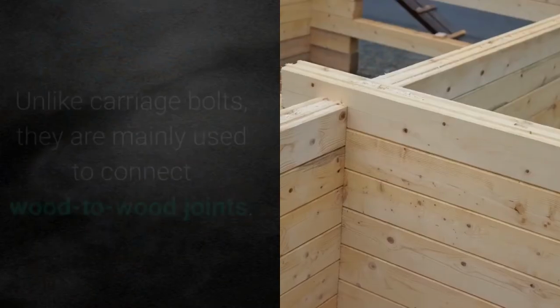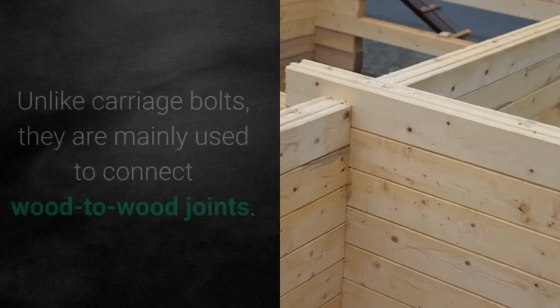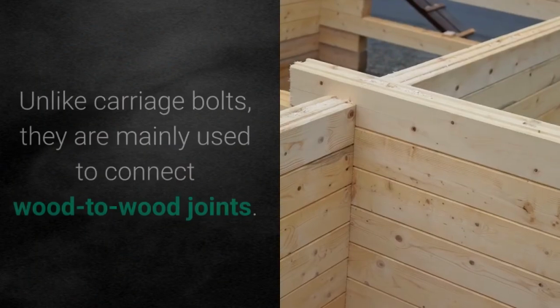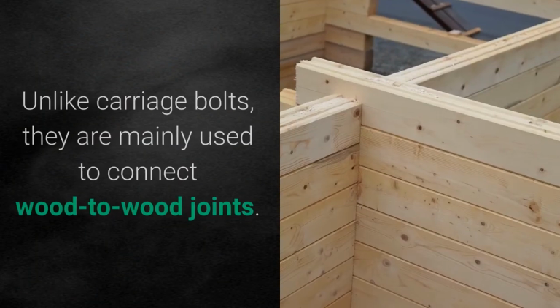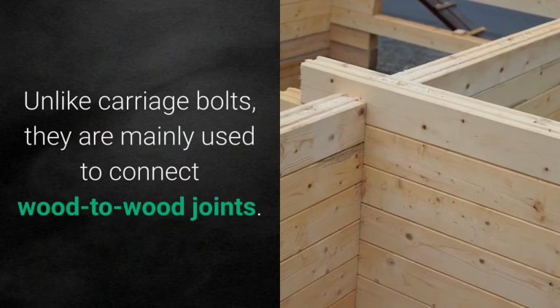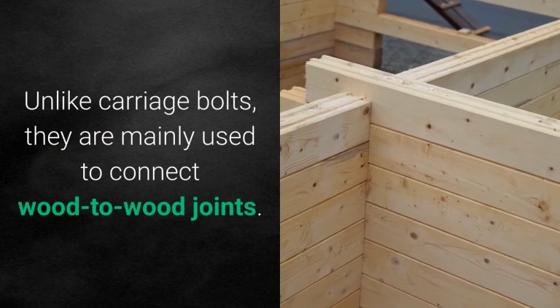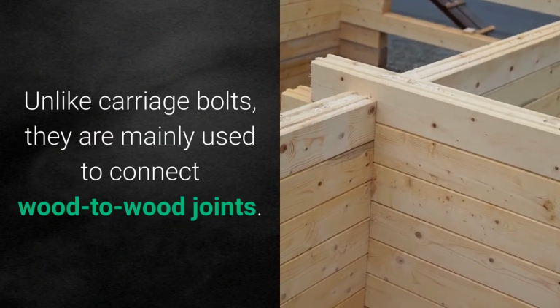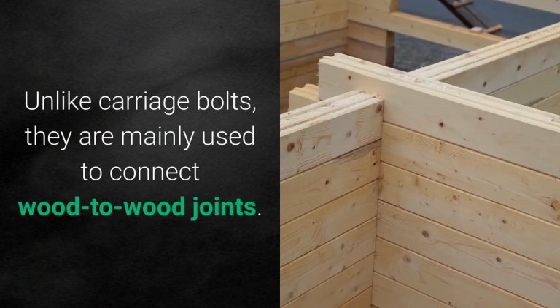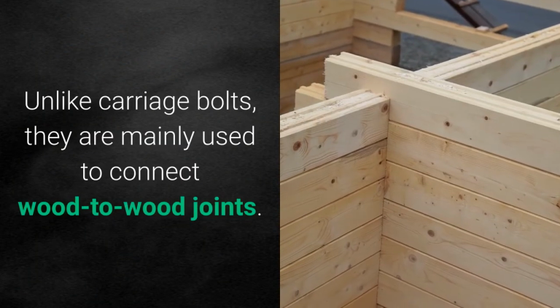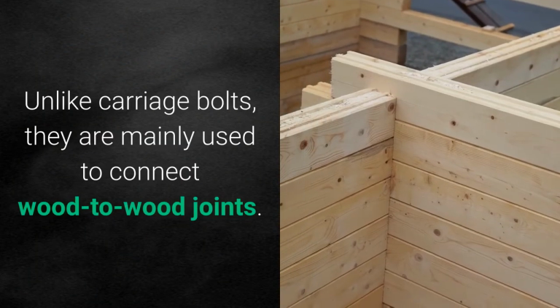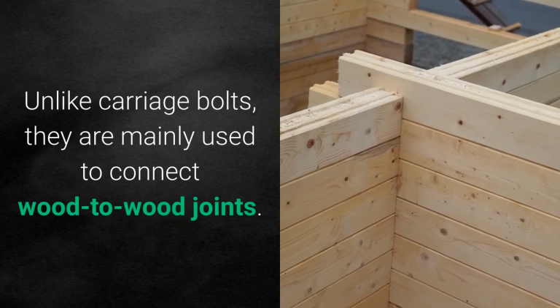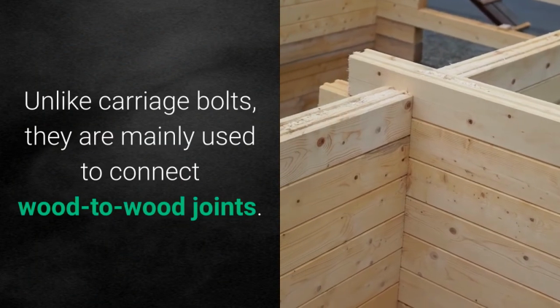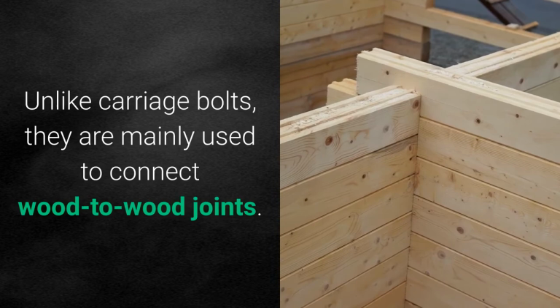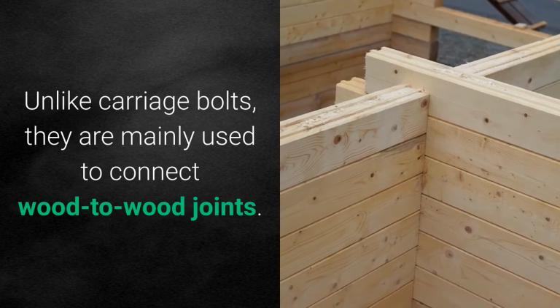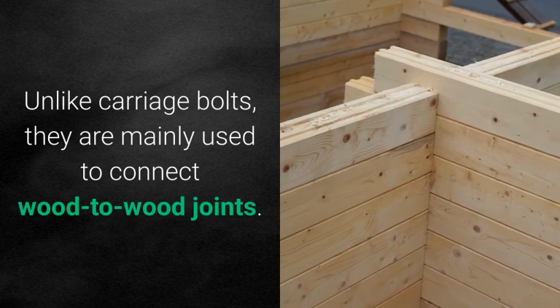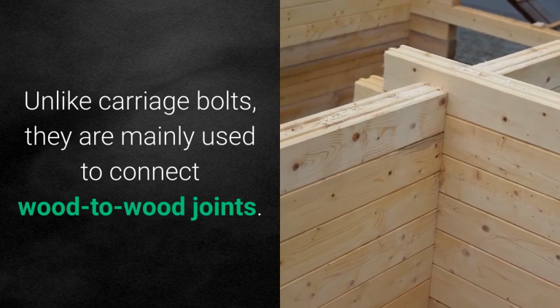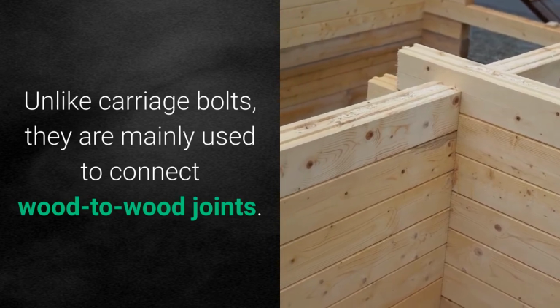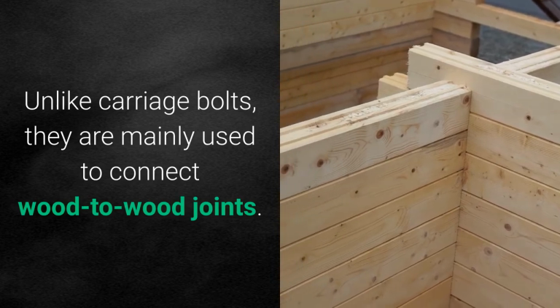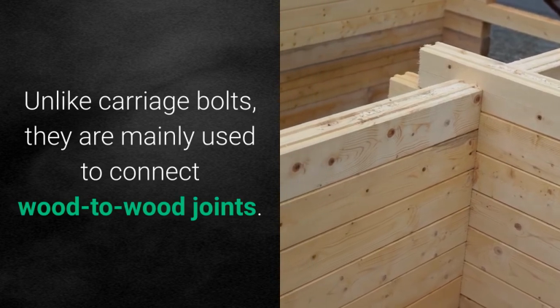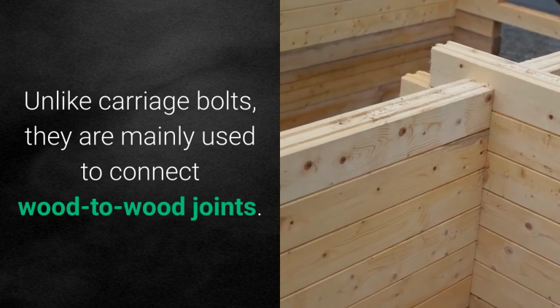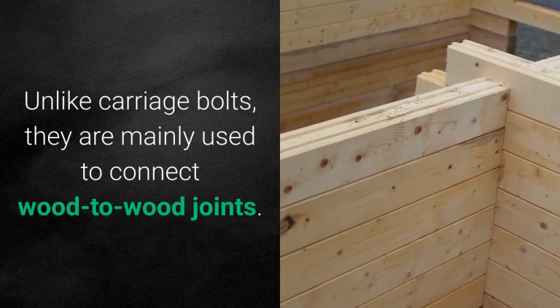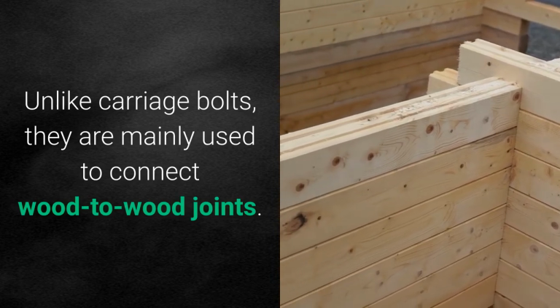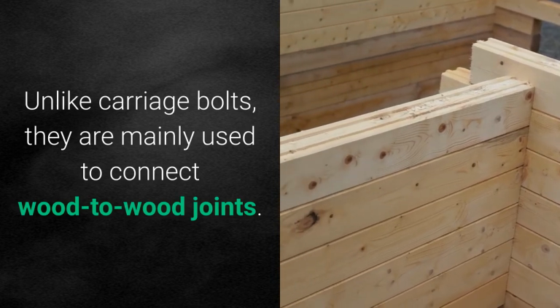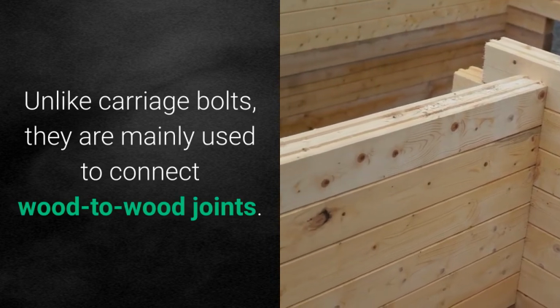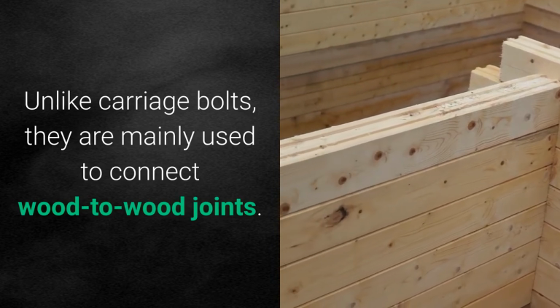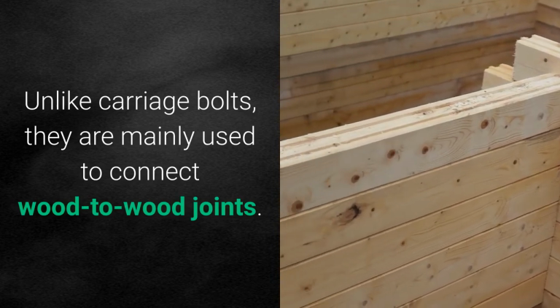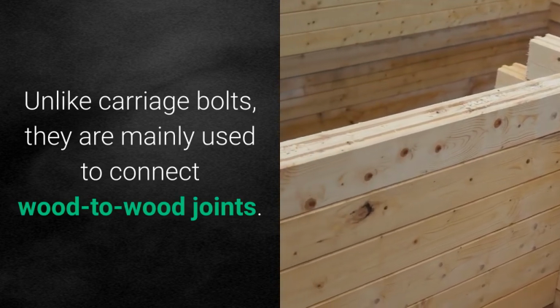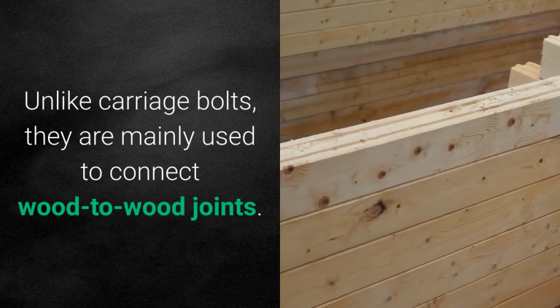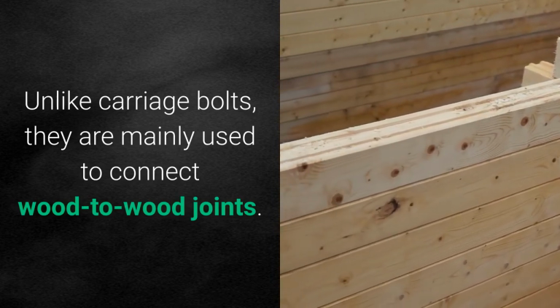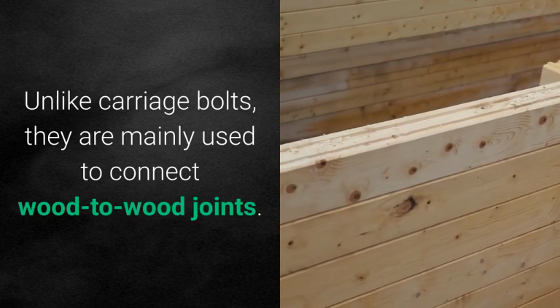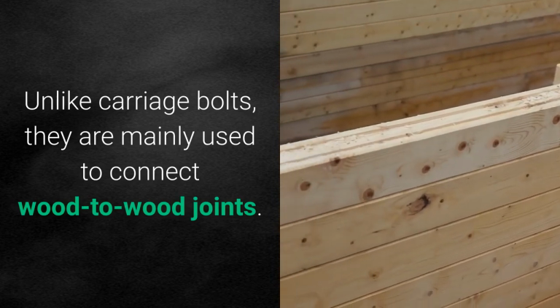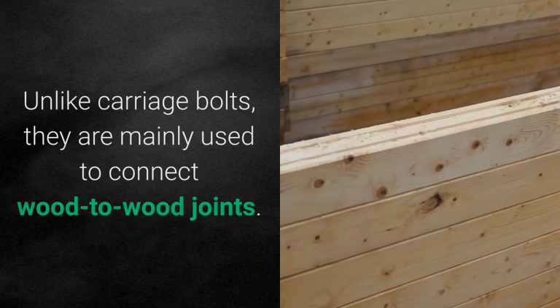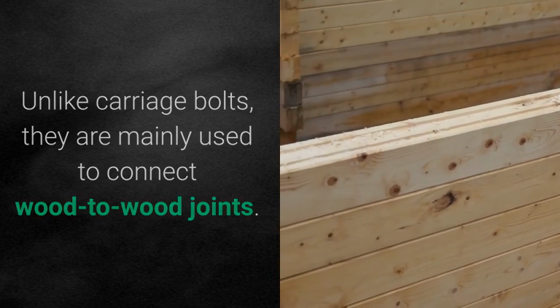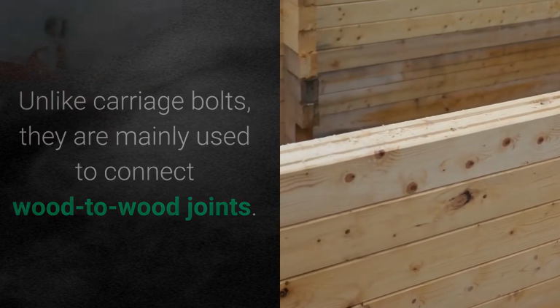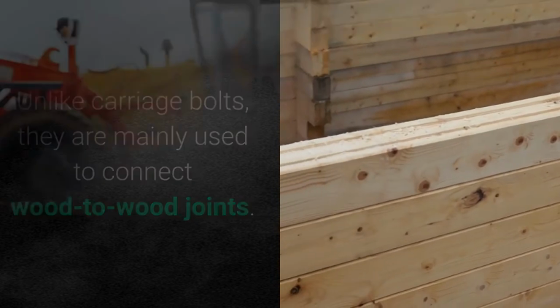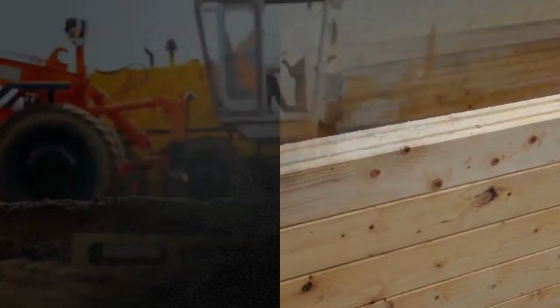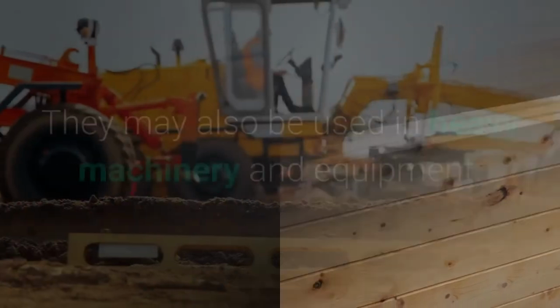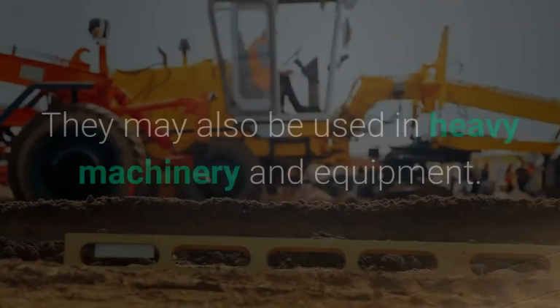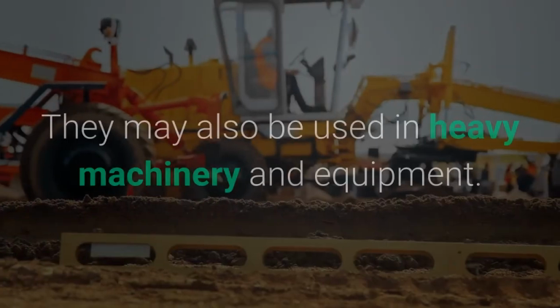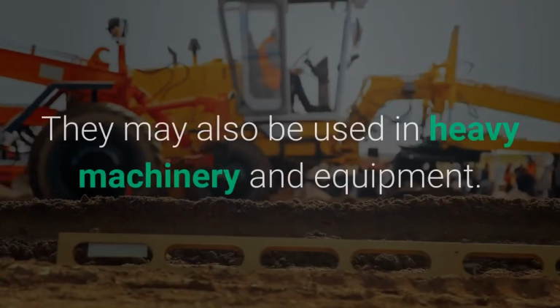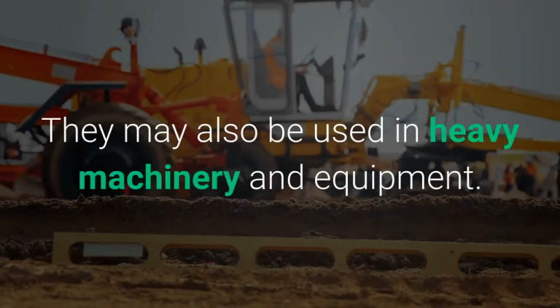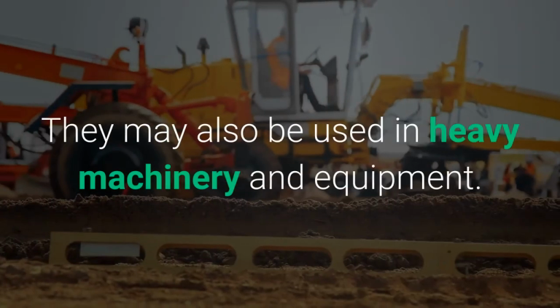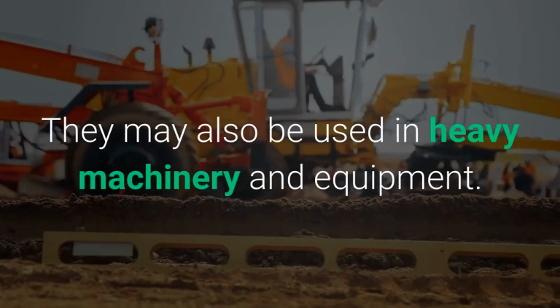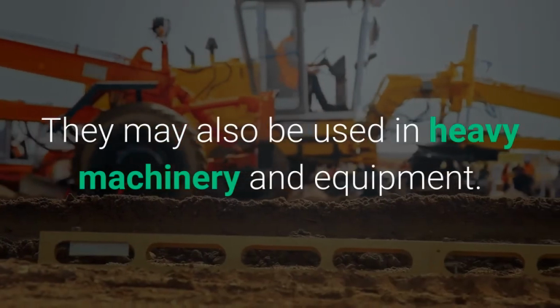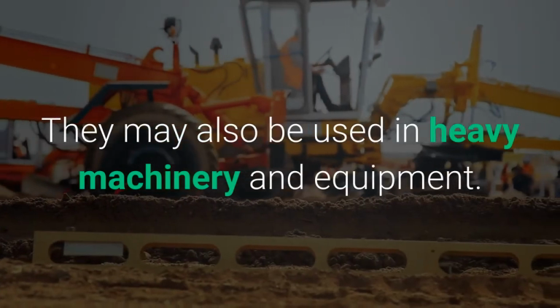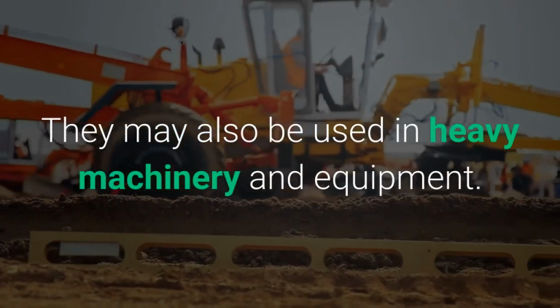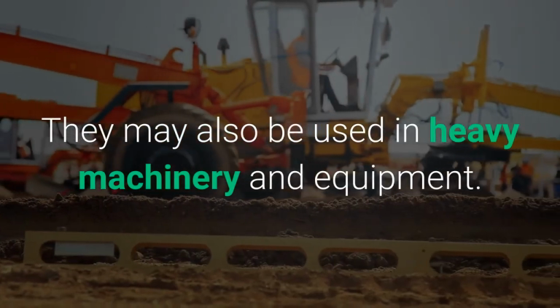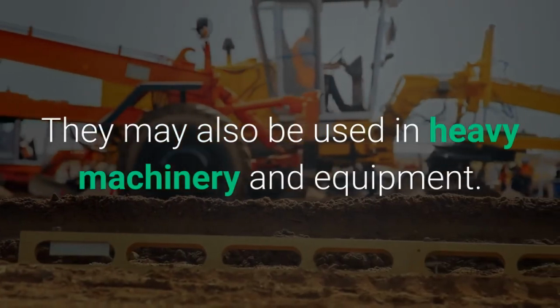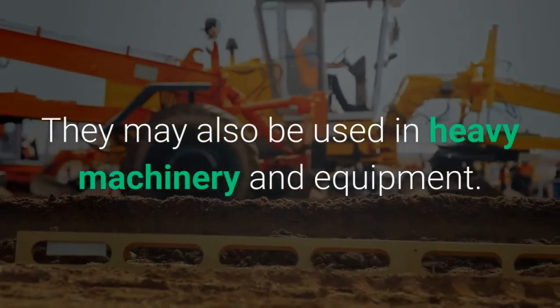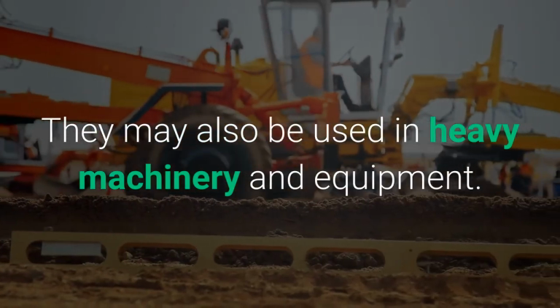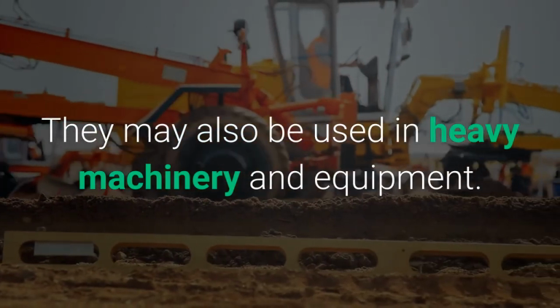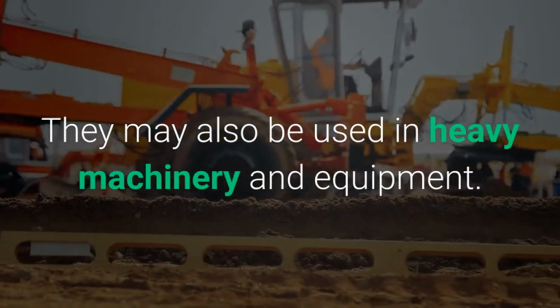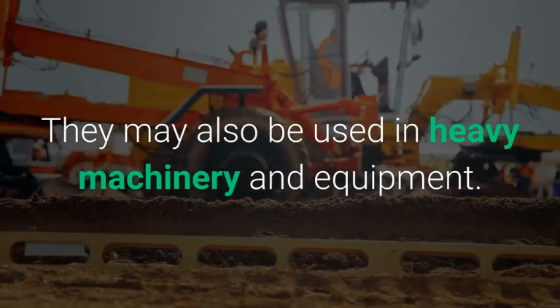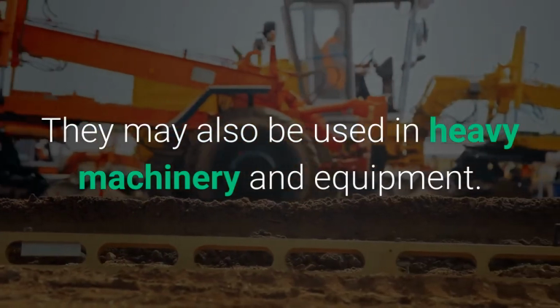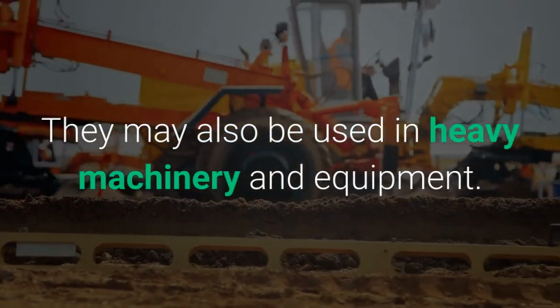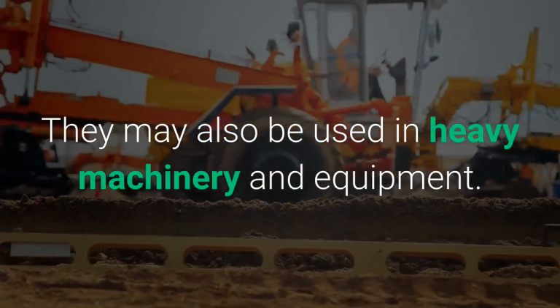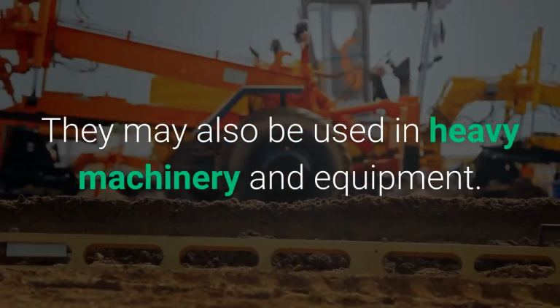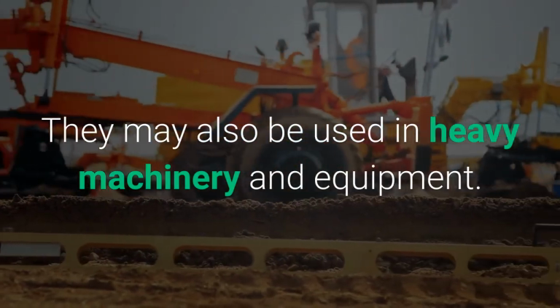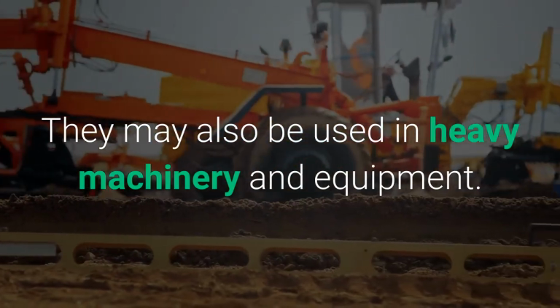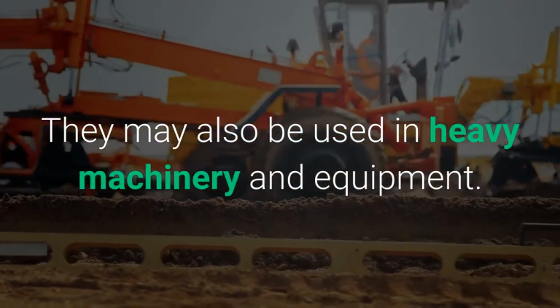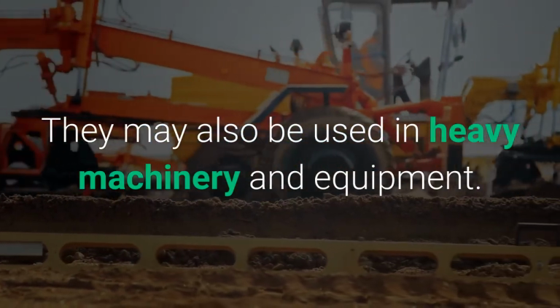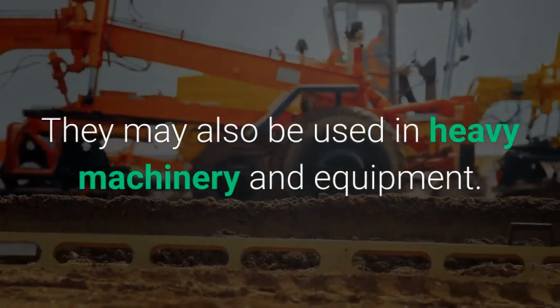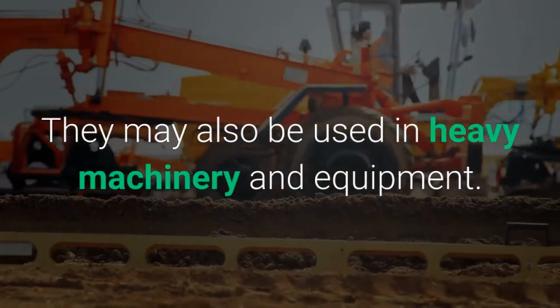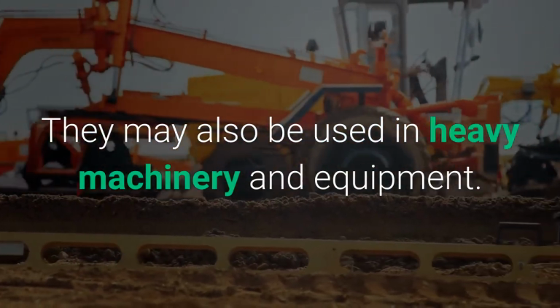Unlike carriage bolts, they are mainly used to connect wood-to-wood joints. They may also be used in heavy machinery and equipment.